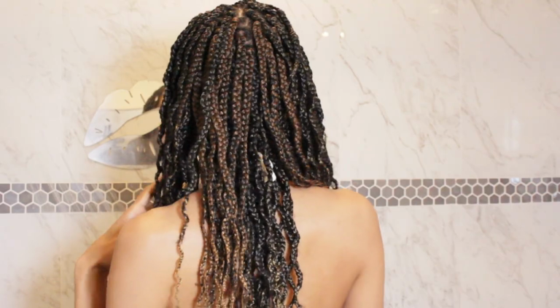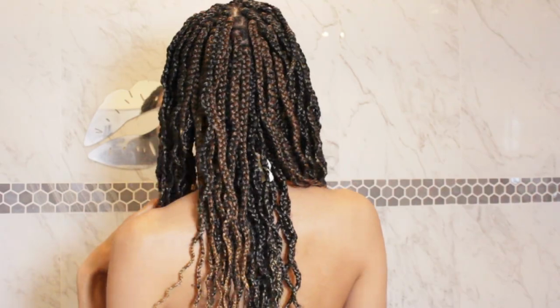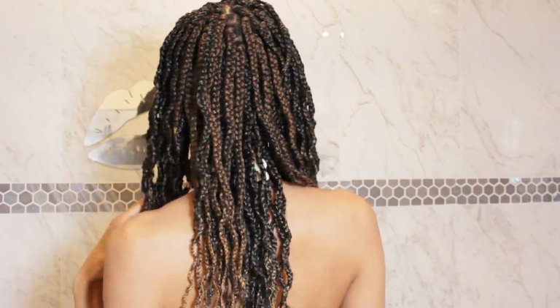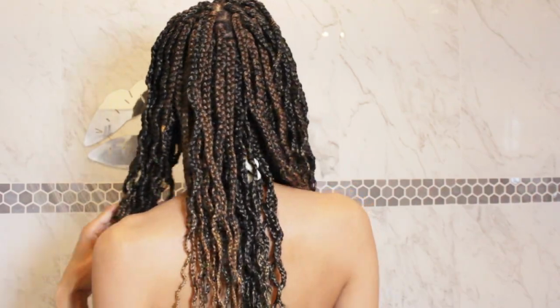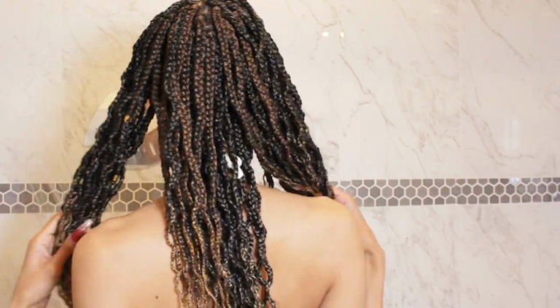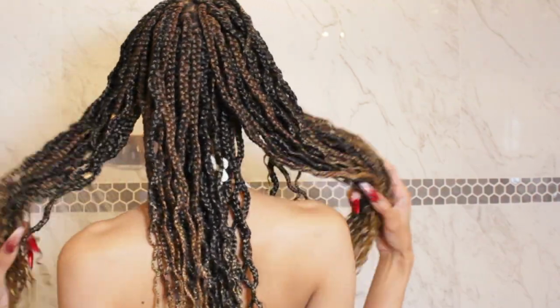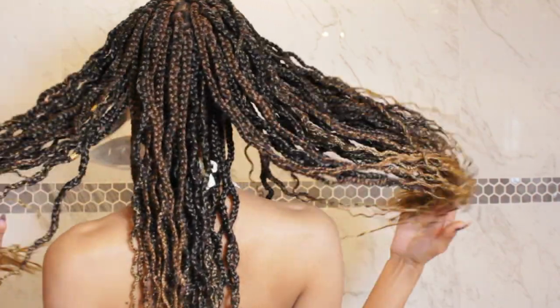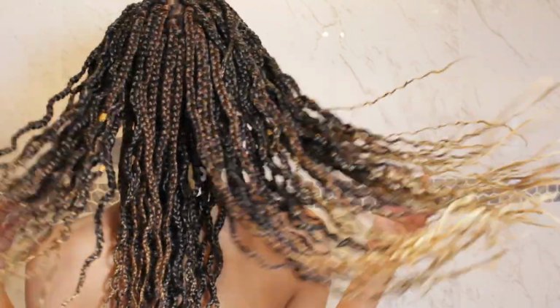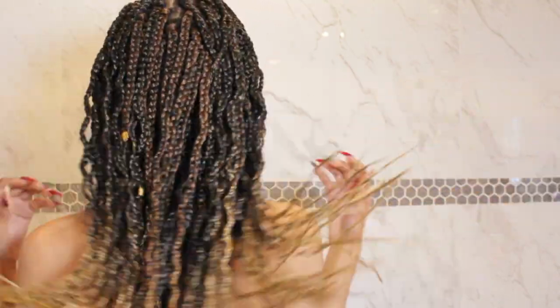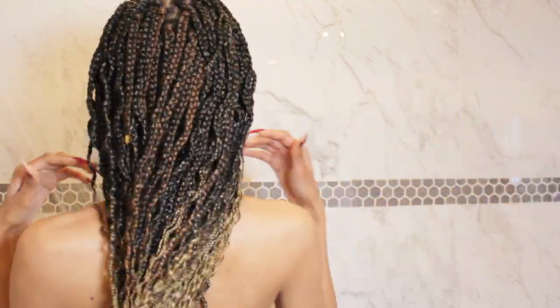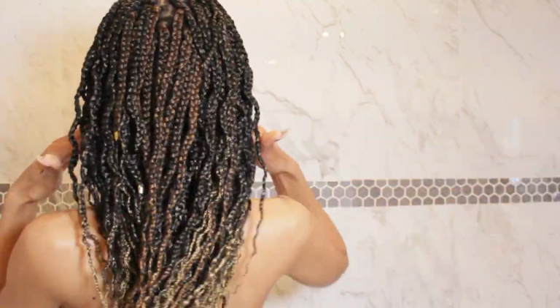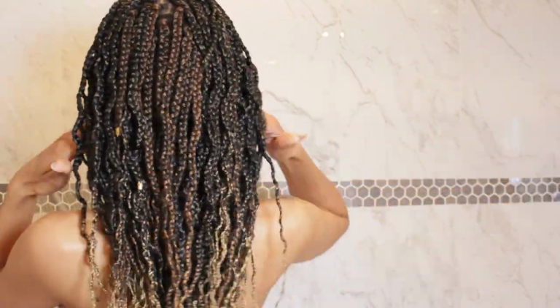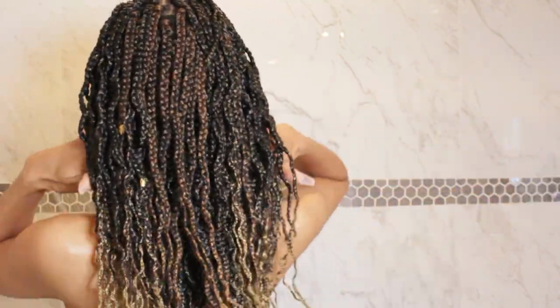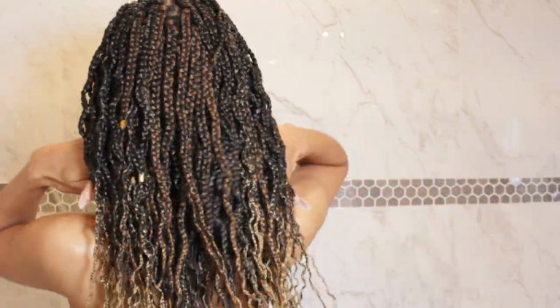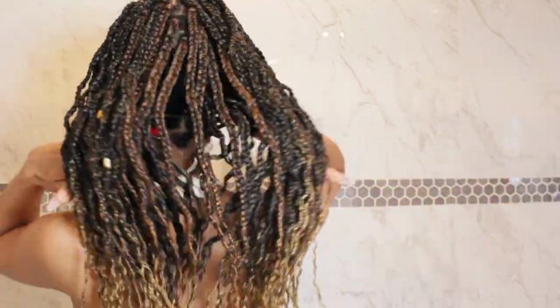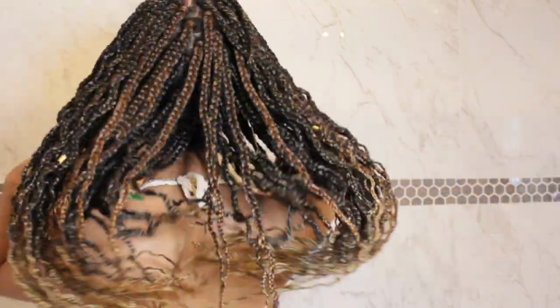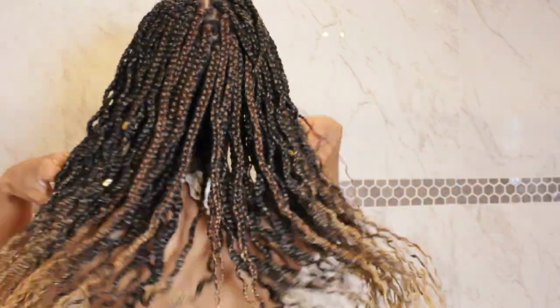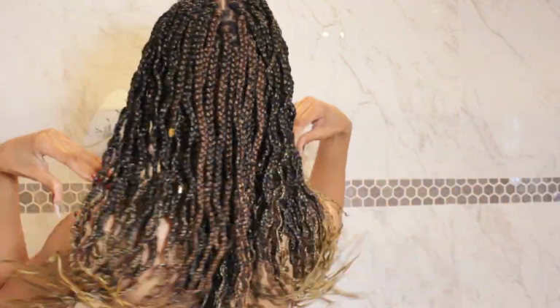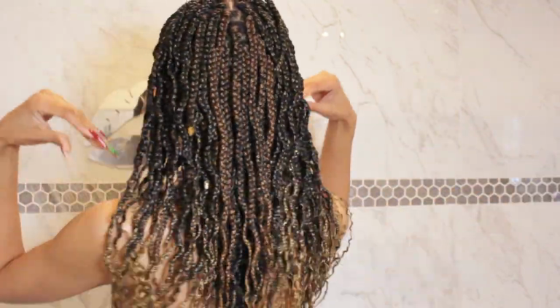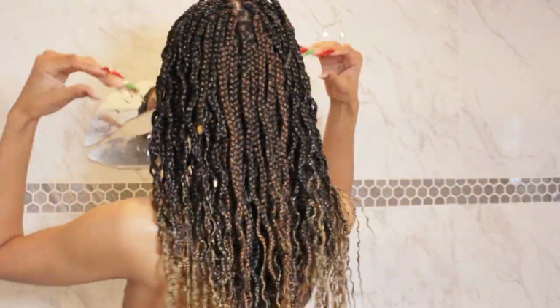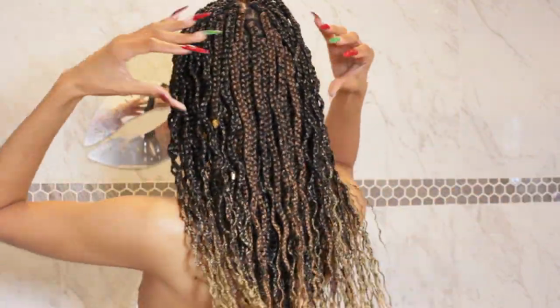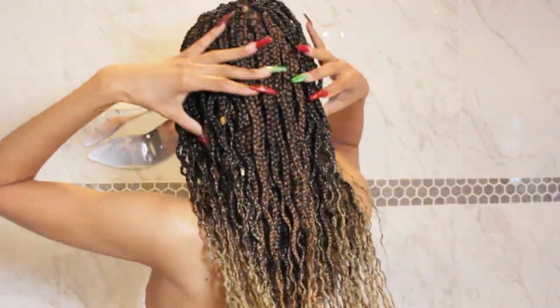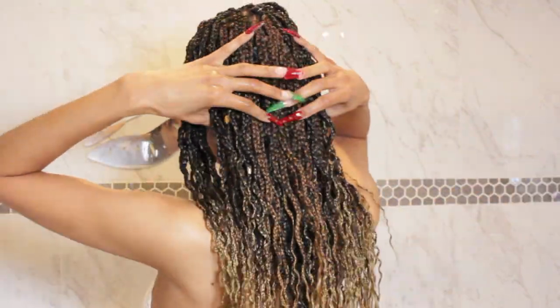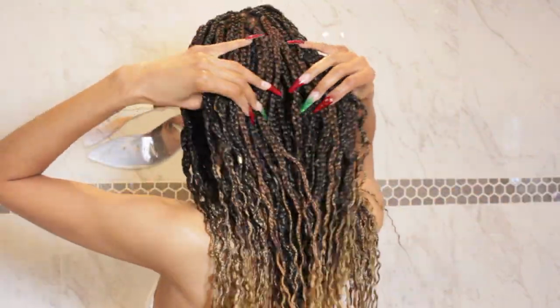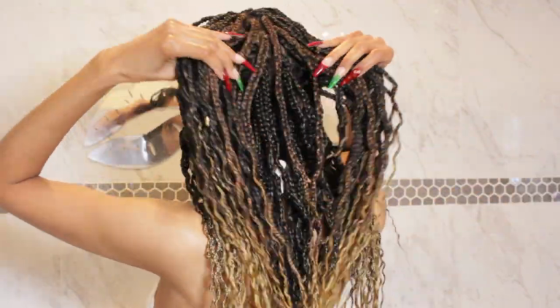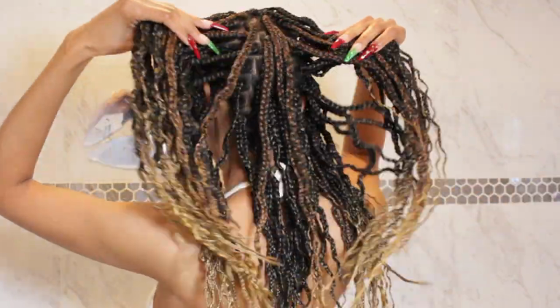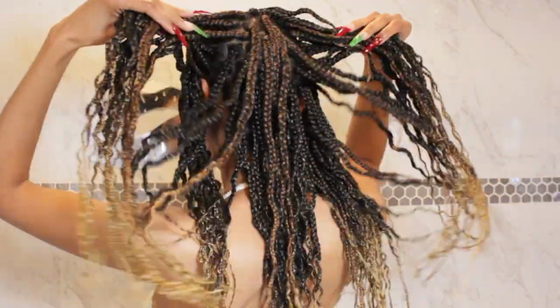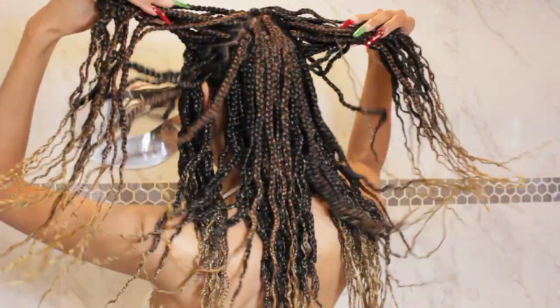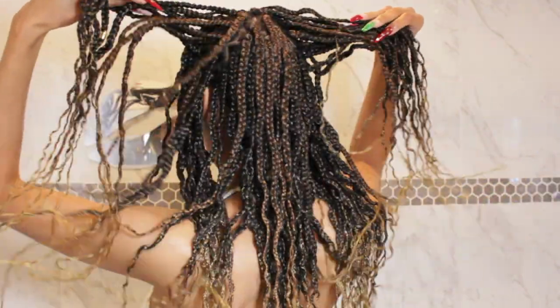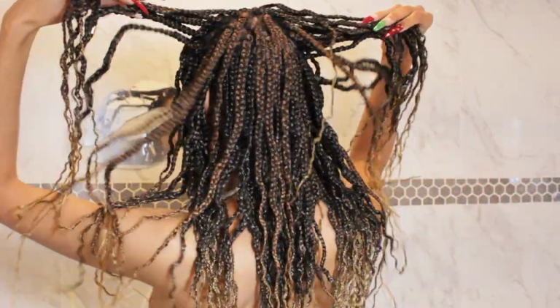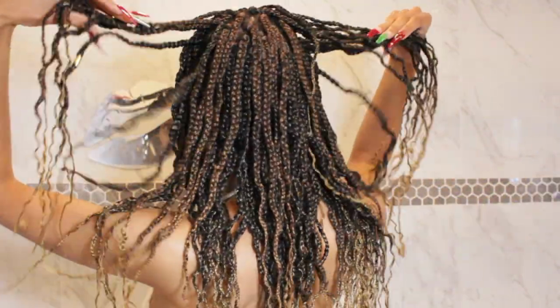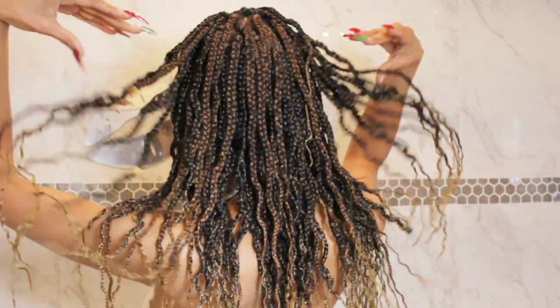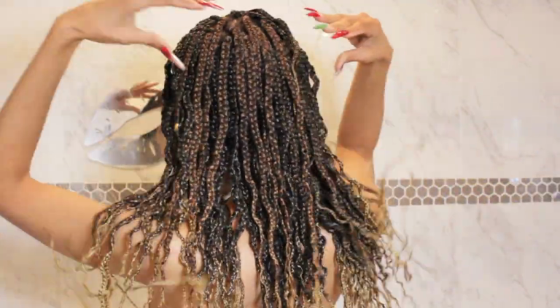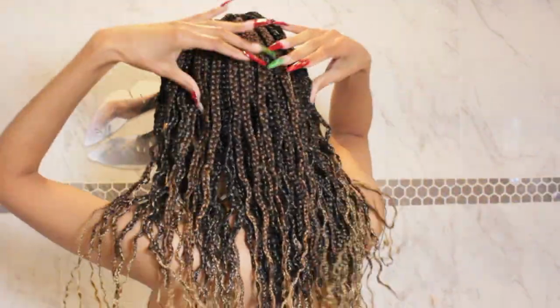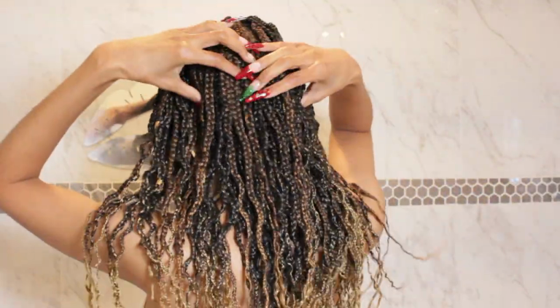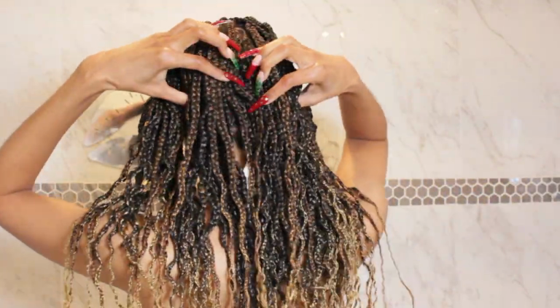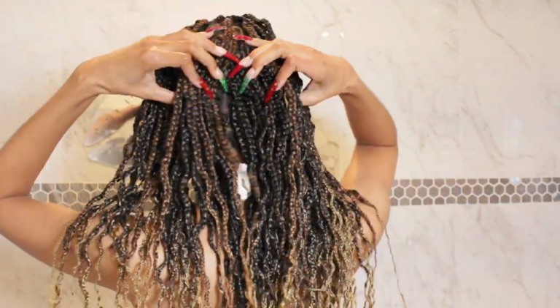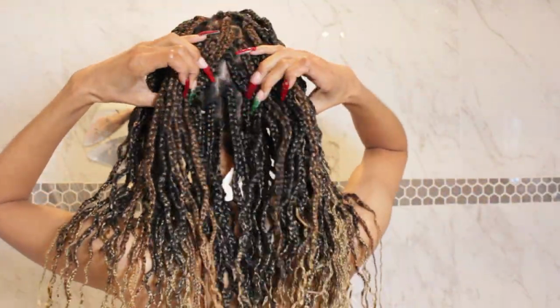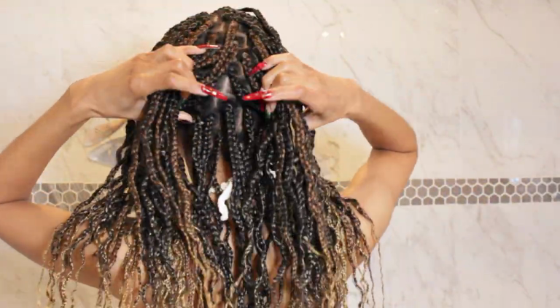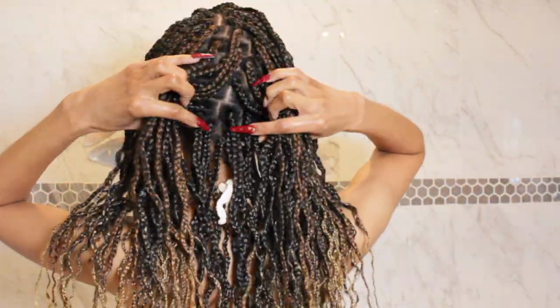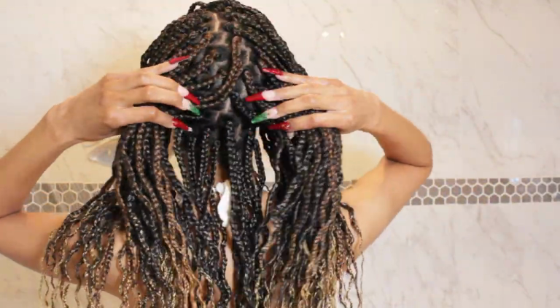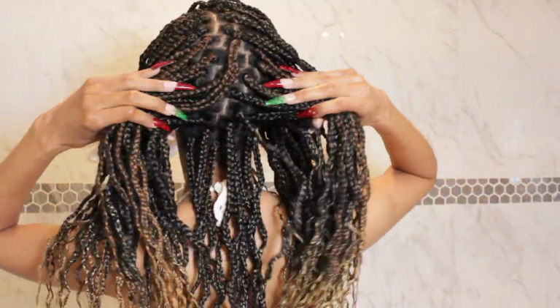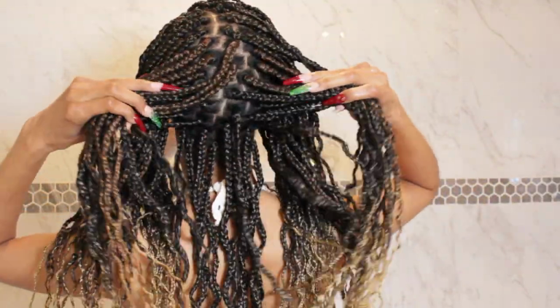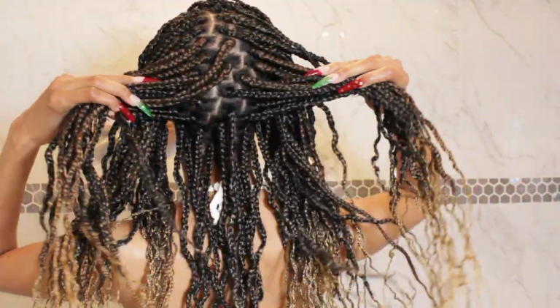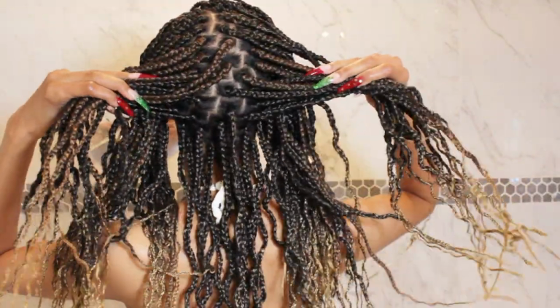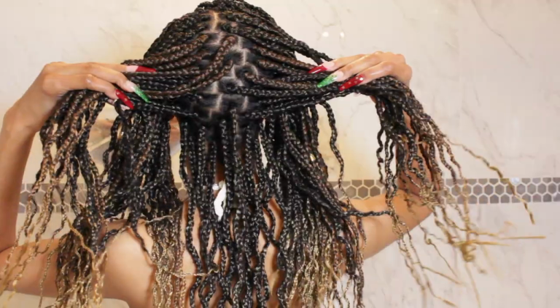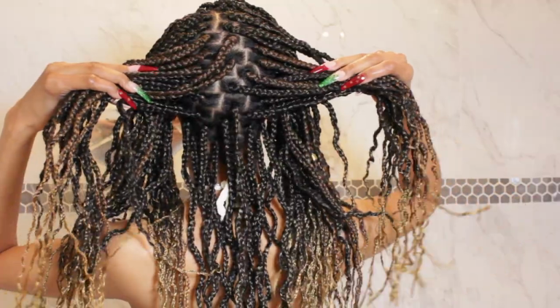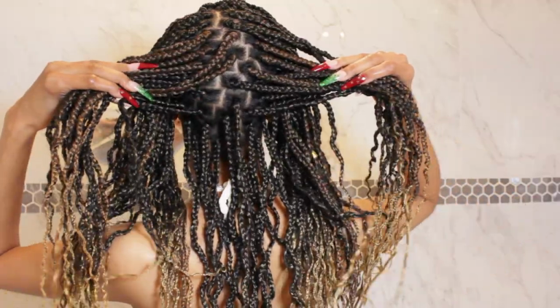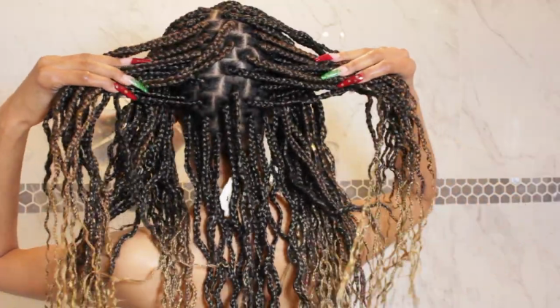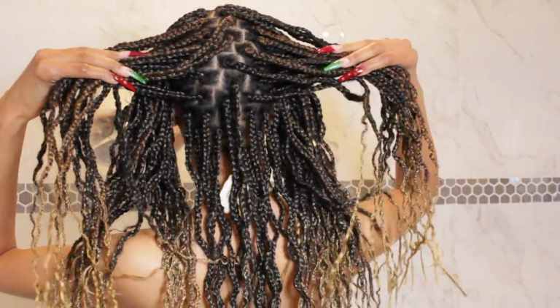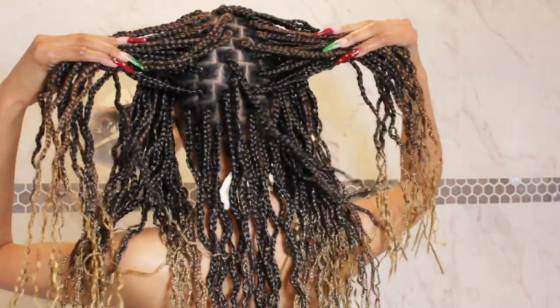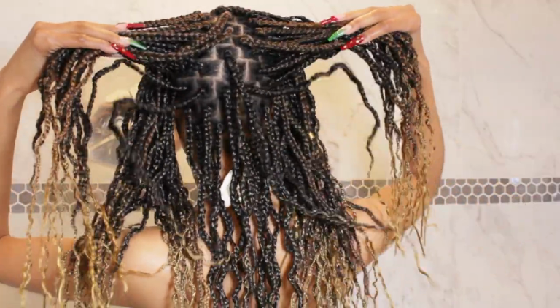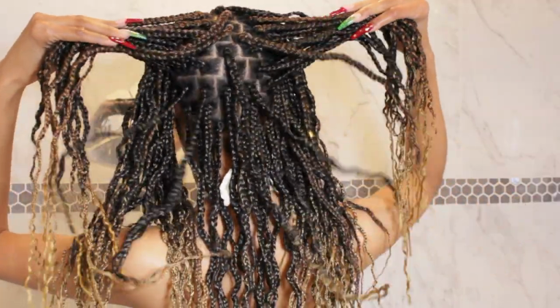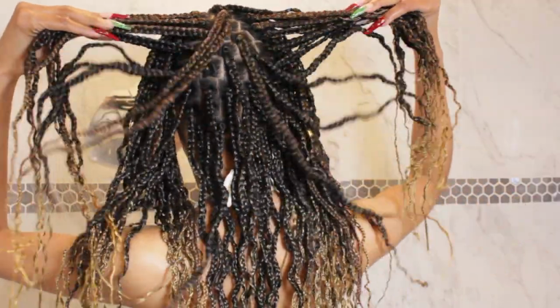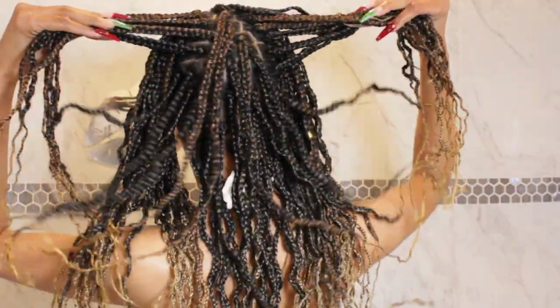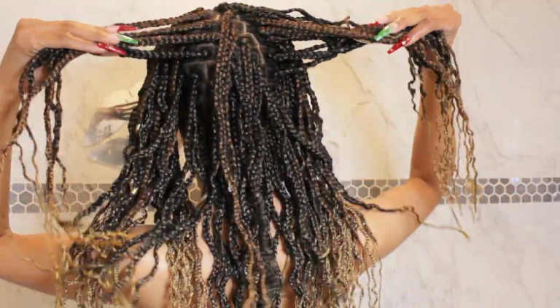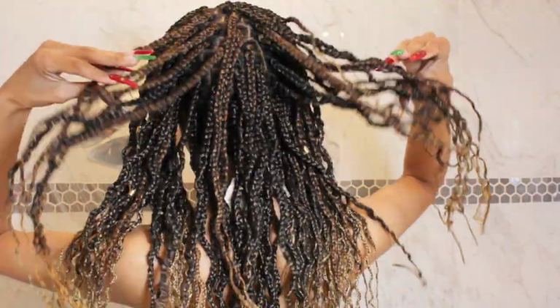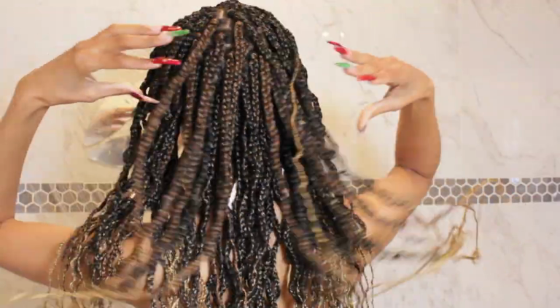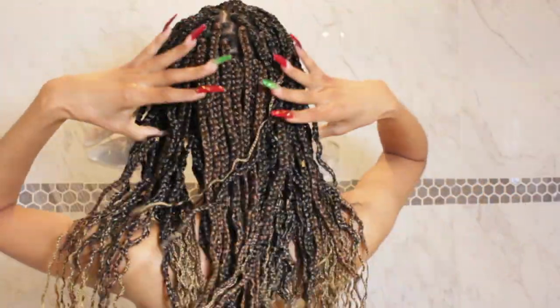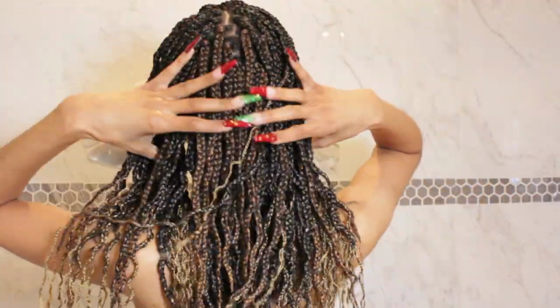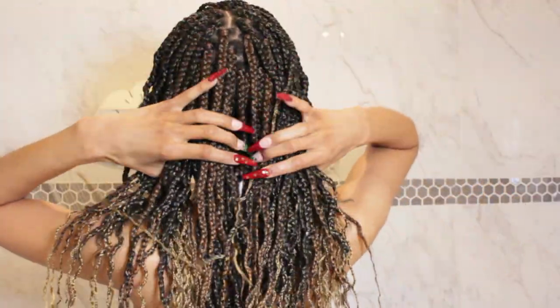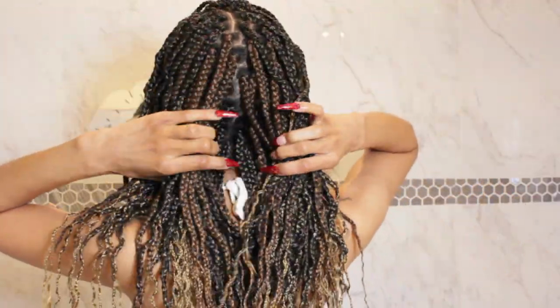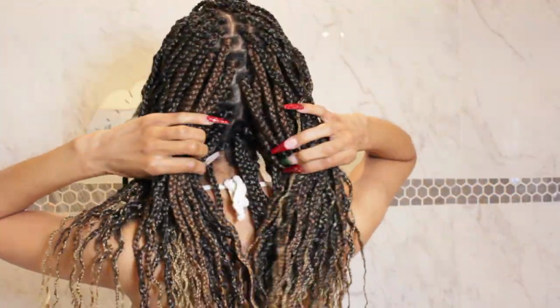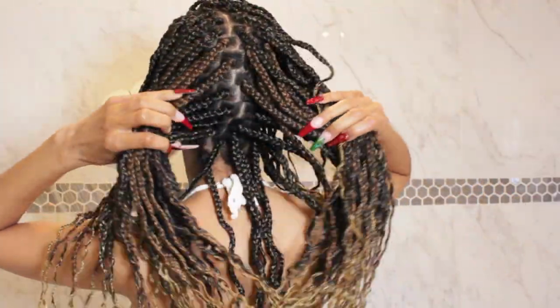Hi guys, welcome to my channel. My name is Amore Love and today I'm going to be showing you guys my wash day routine for box braids.